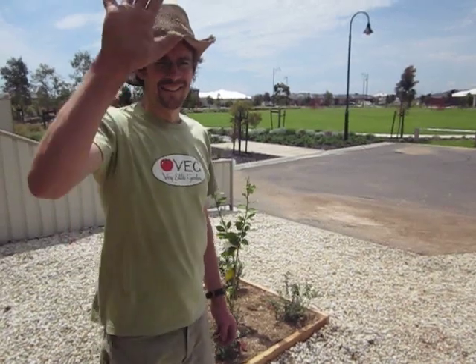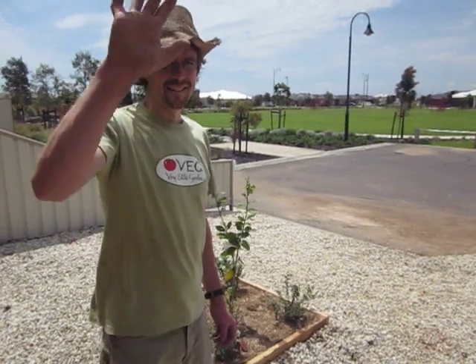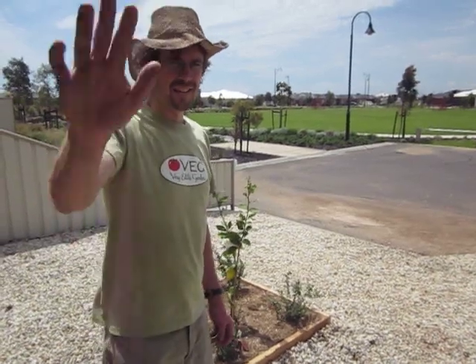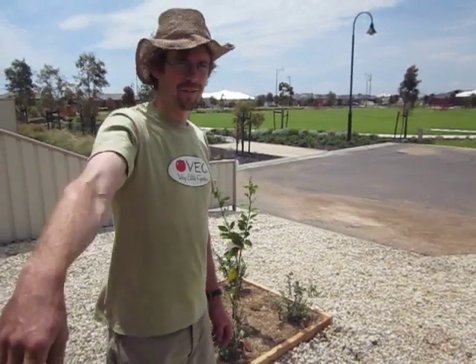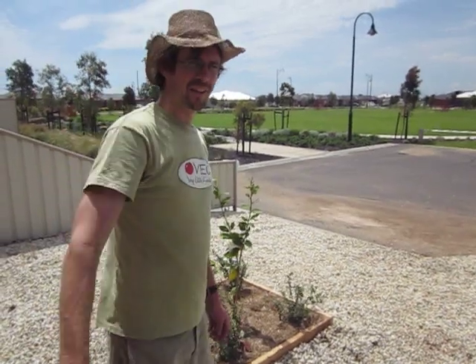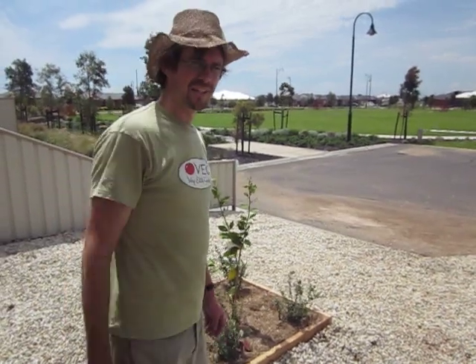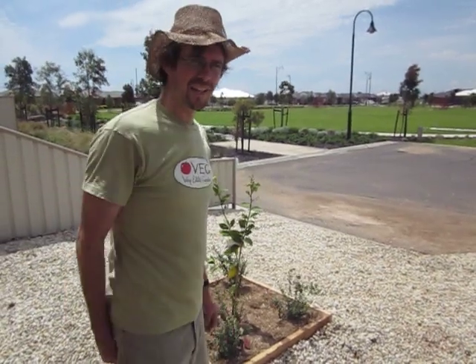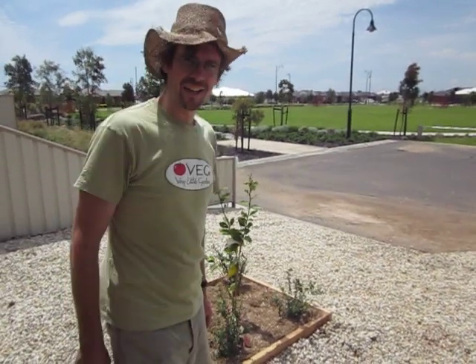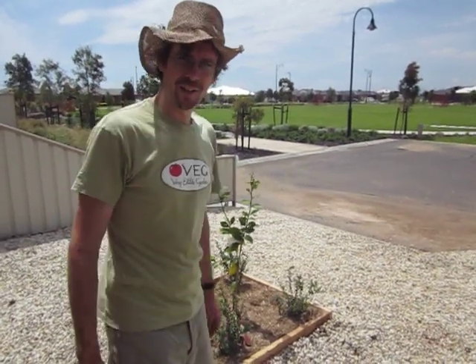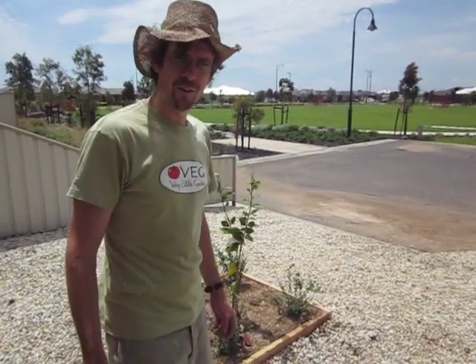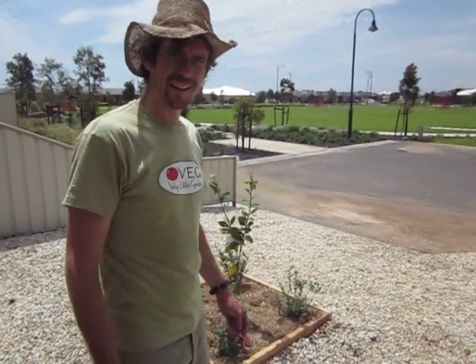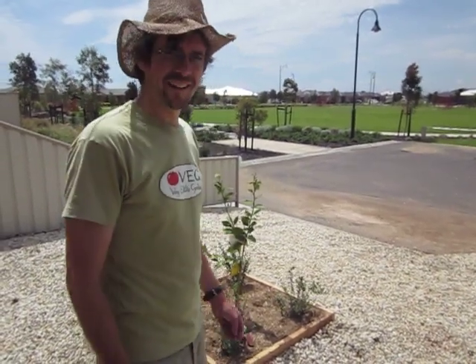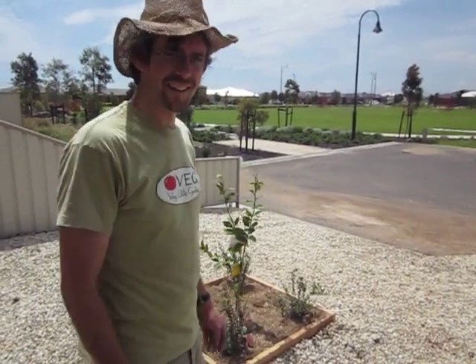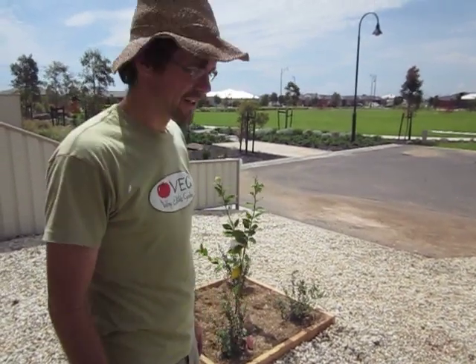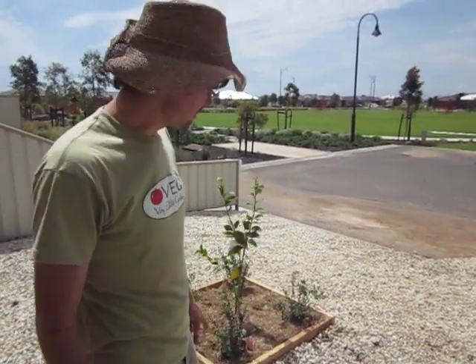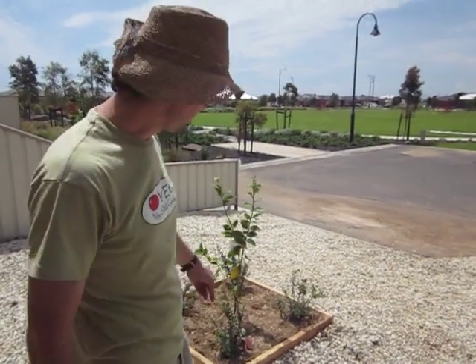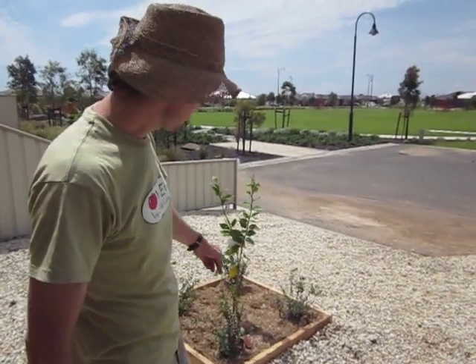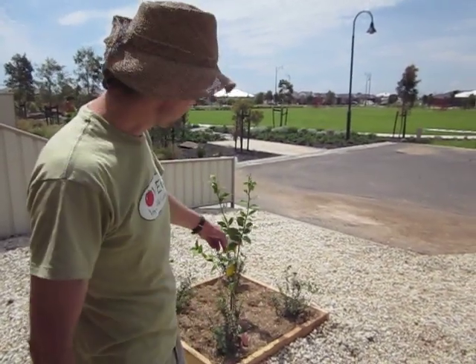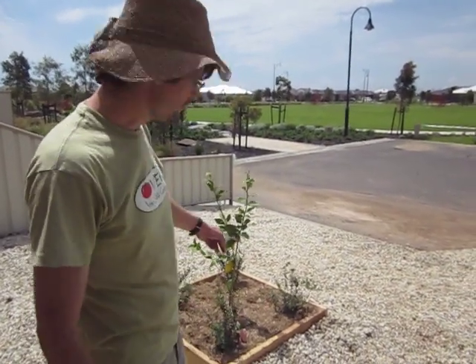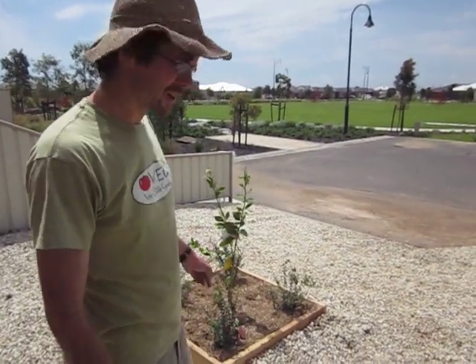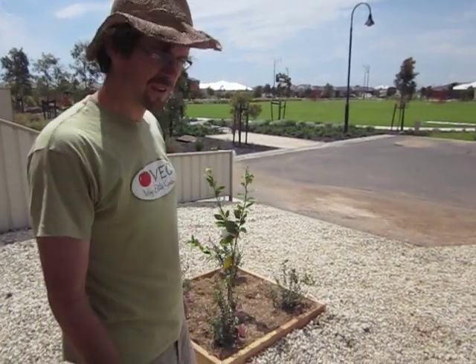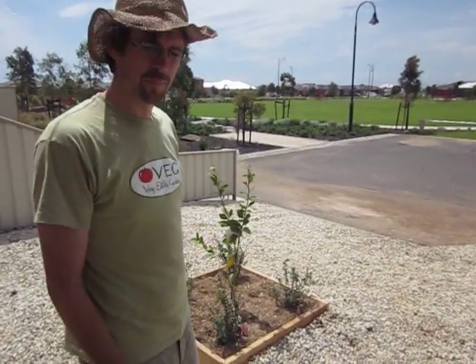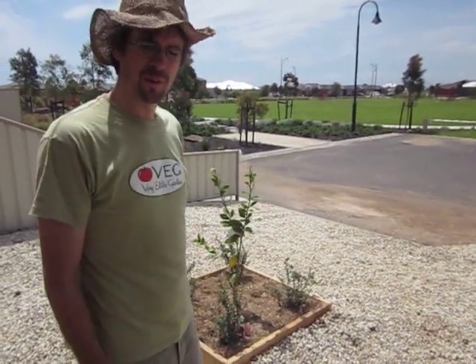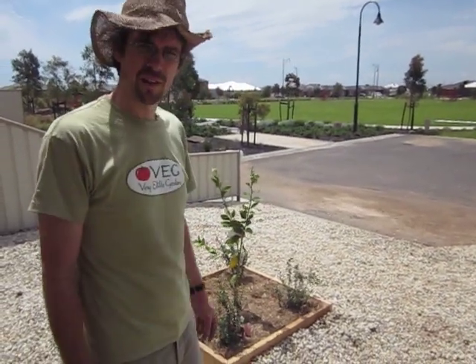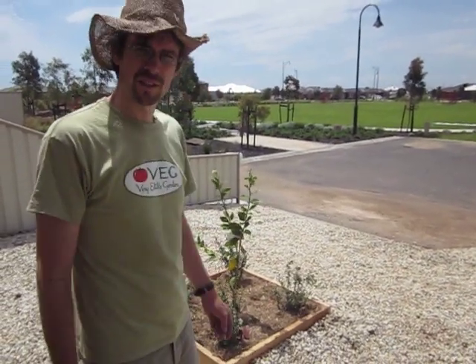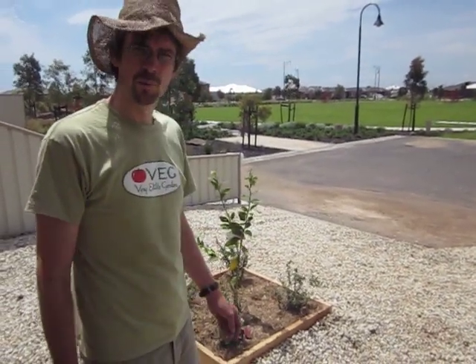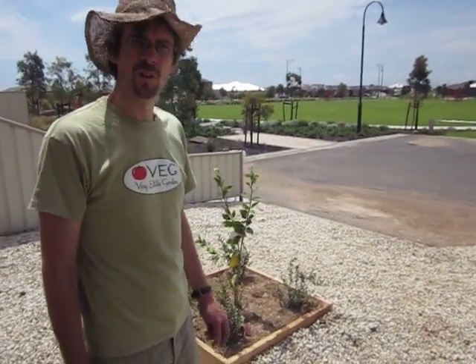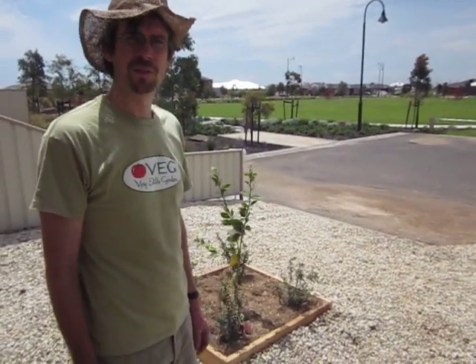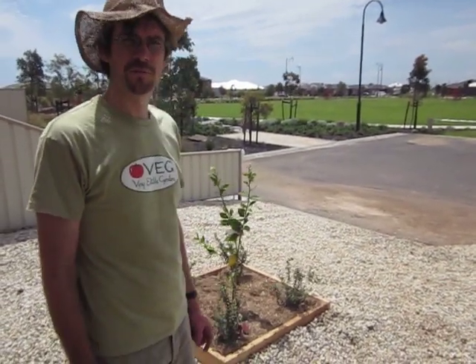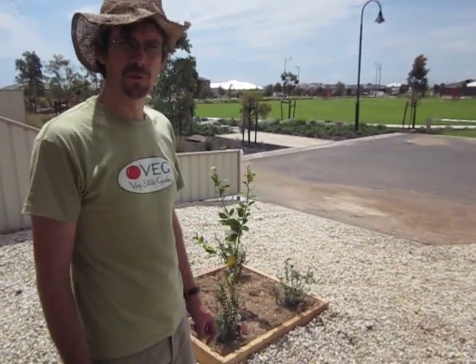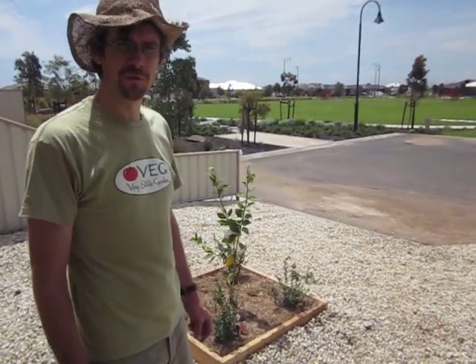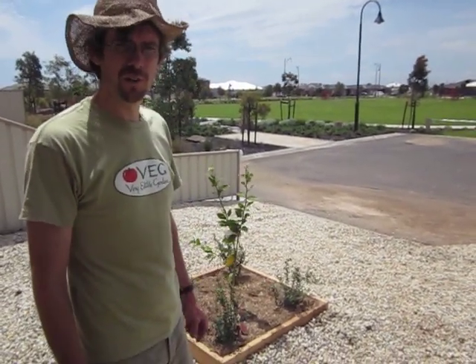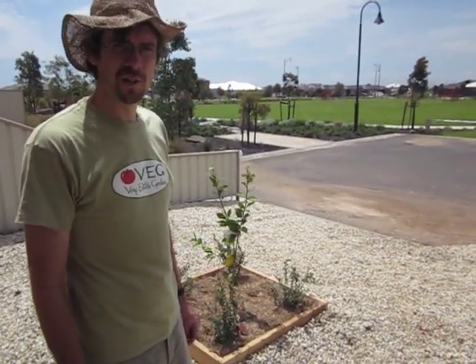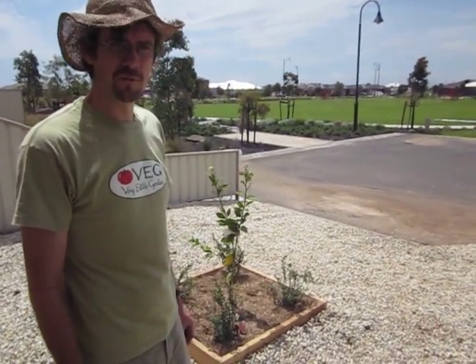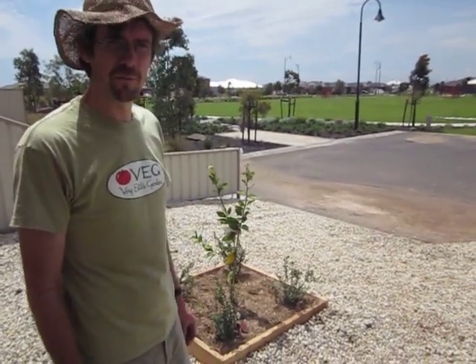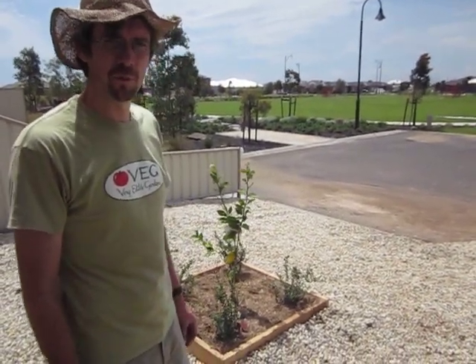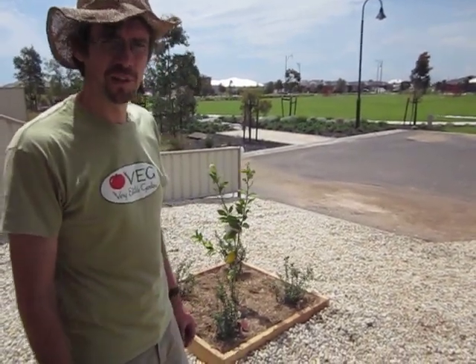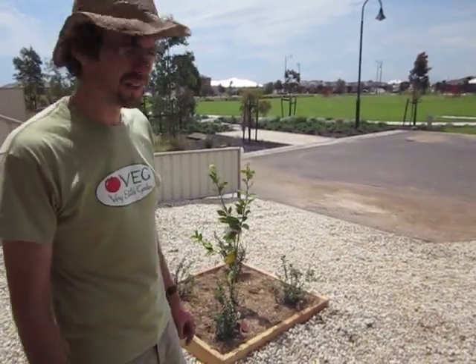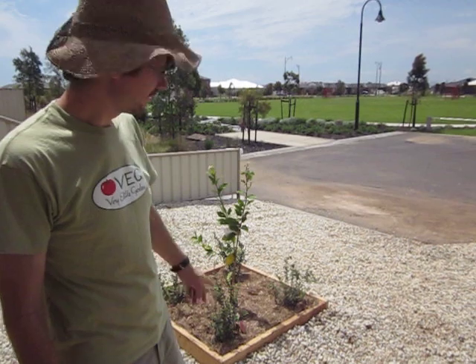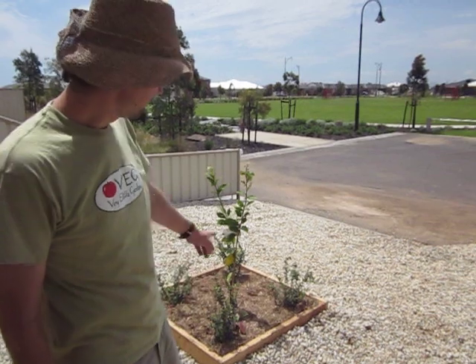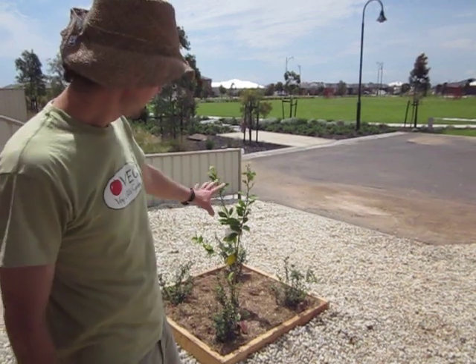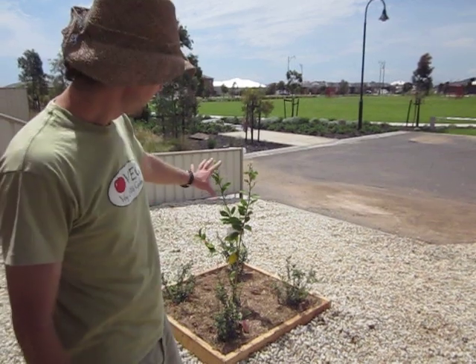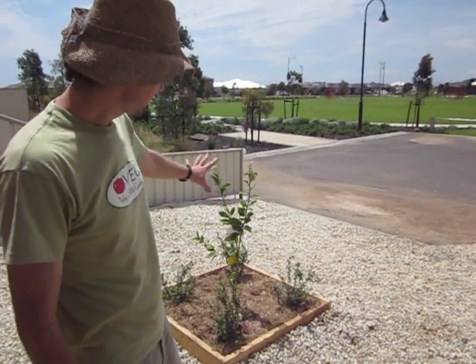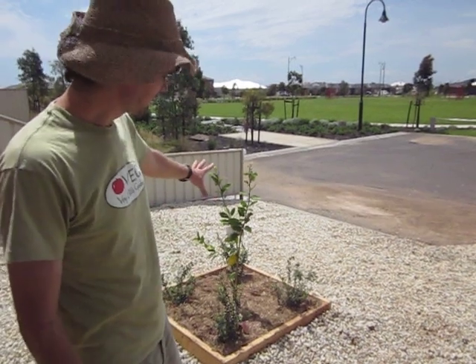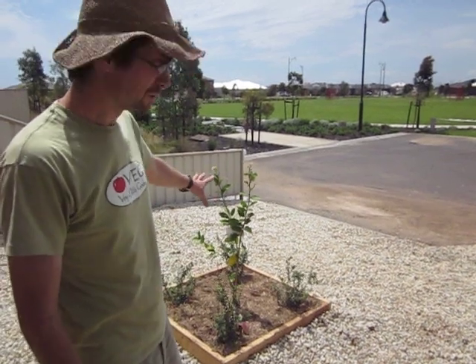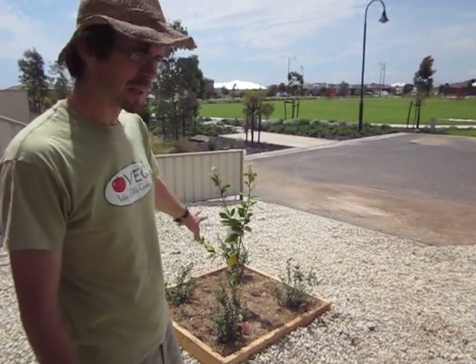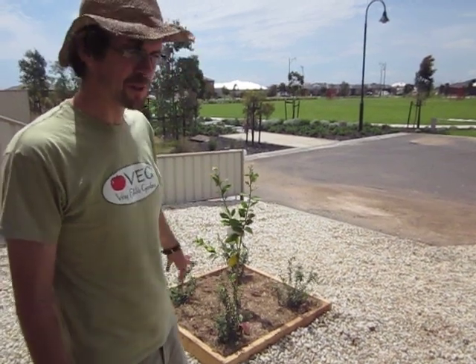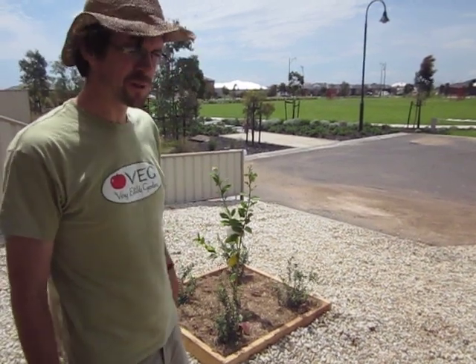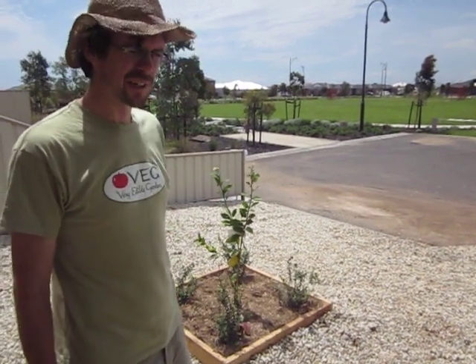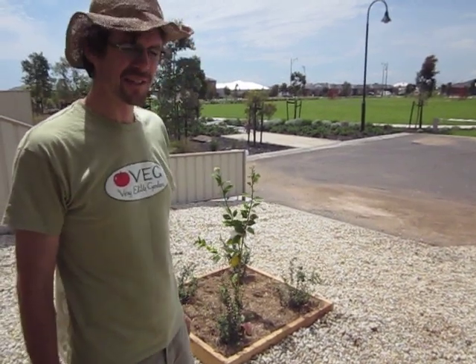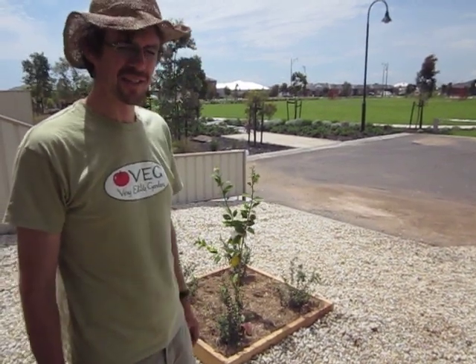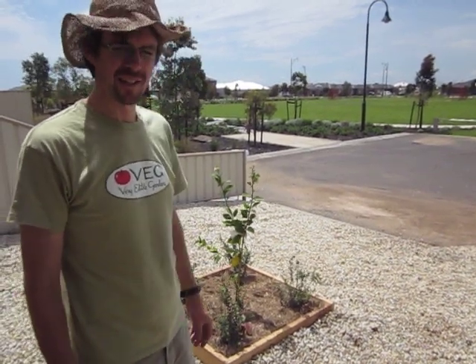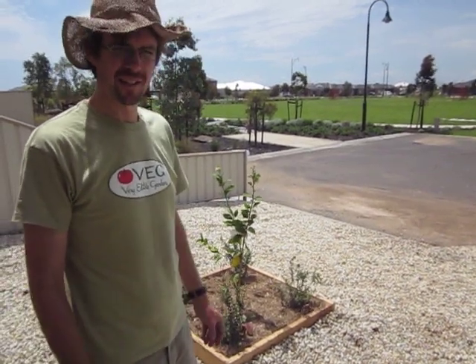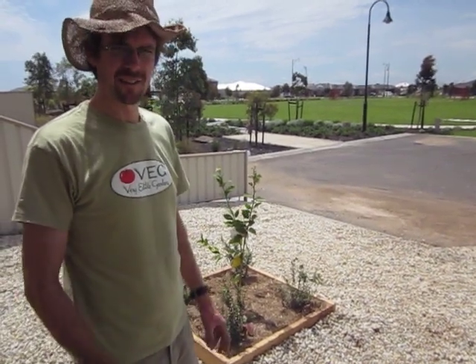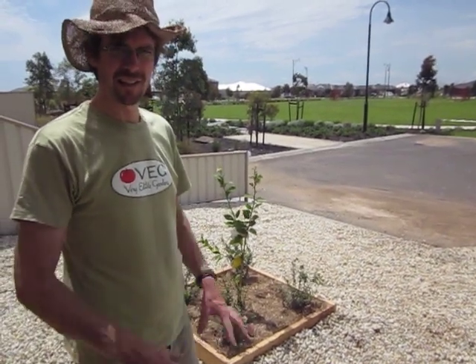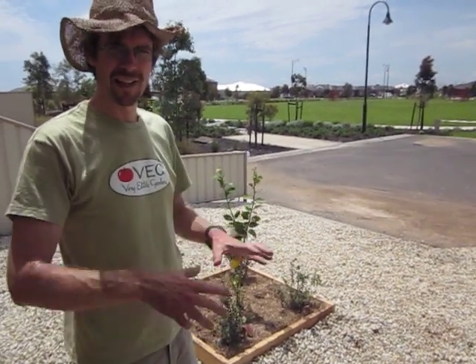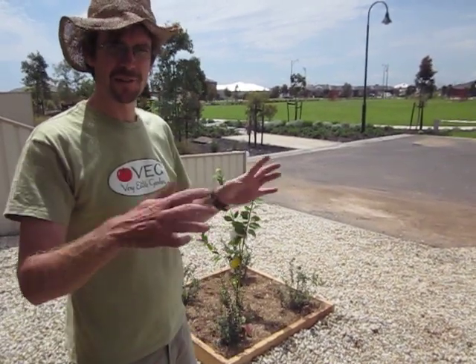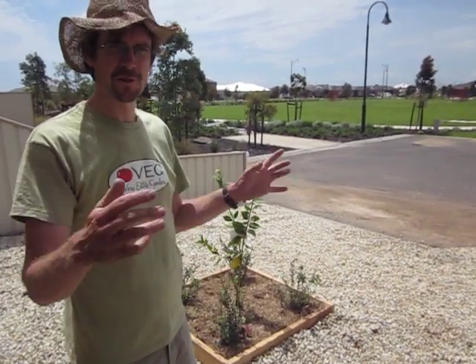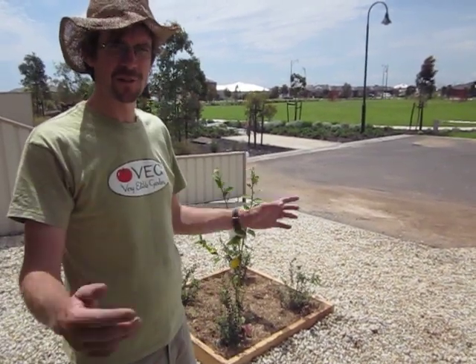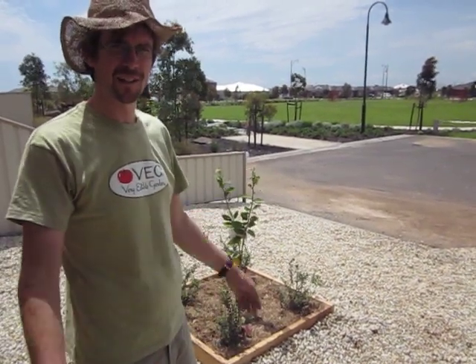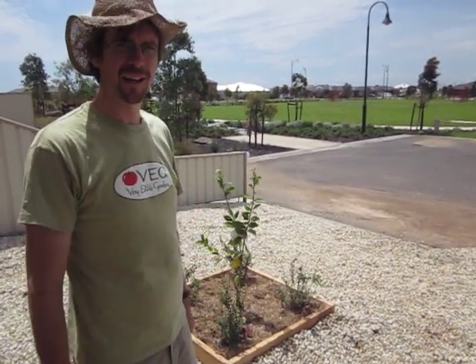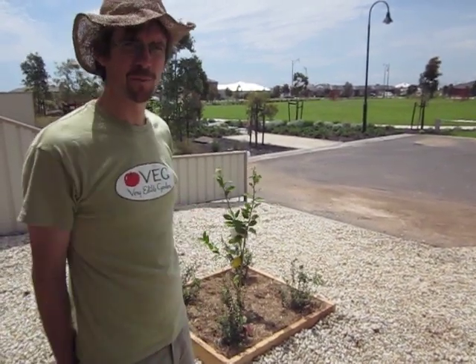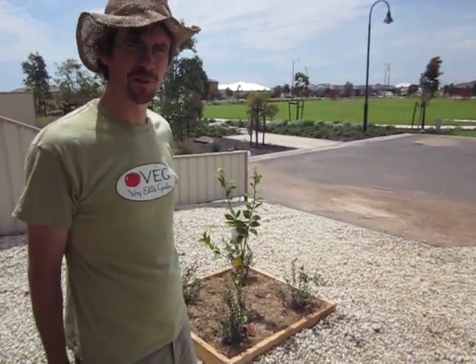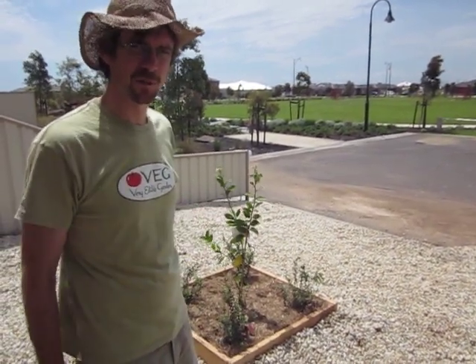Dan and Vettia, how are you going? I just wanted to show you one of the smallest food forests we've ever put in. A single lemon tree is the large tree — the canopy tree.